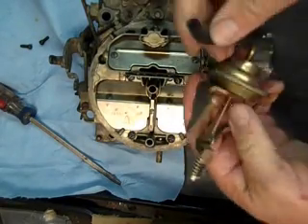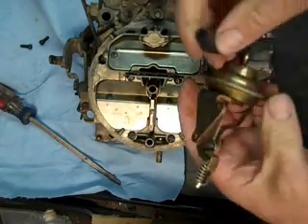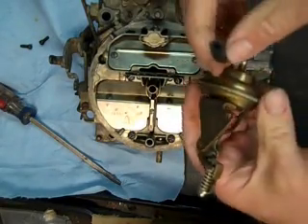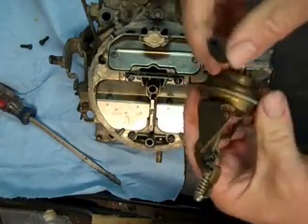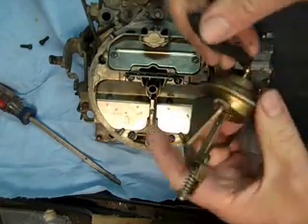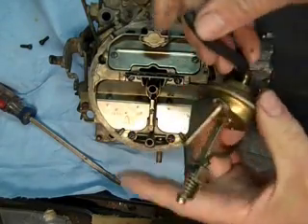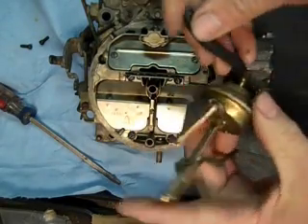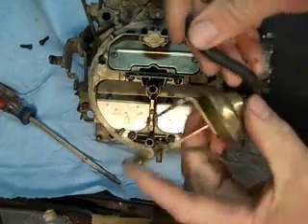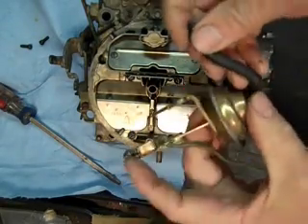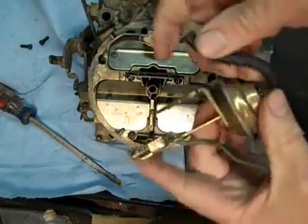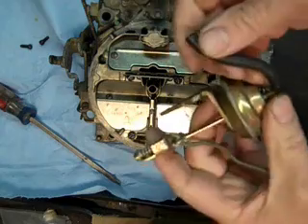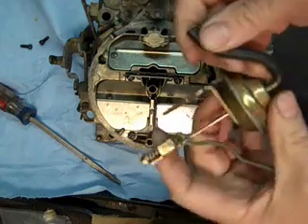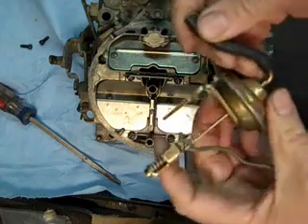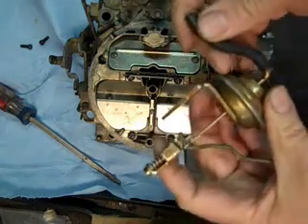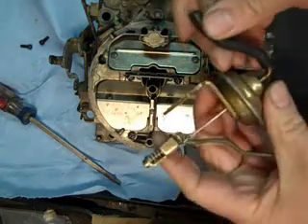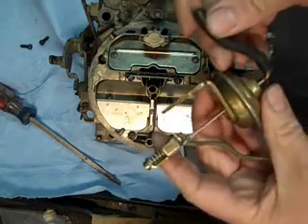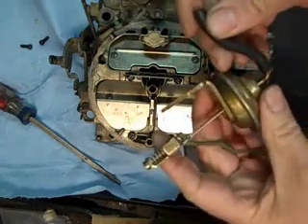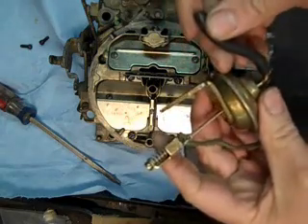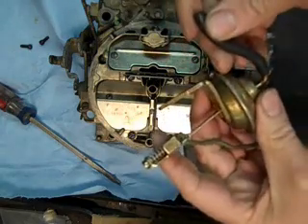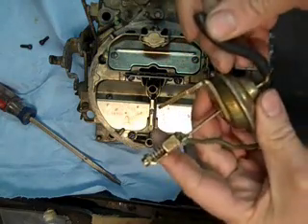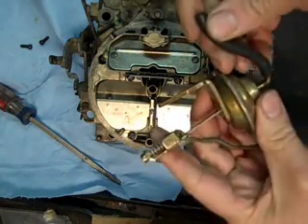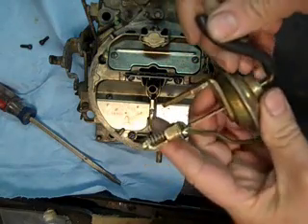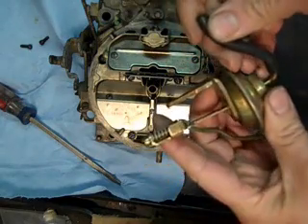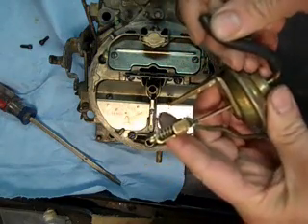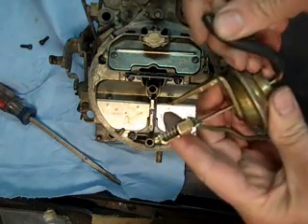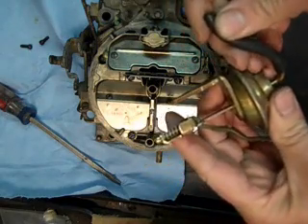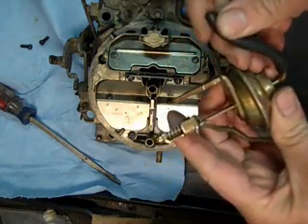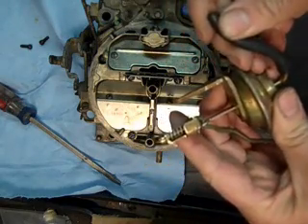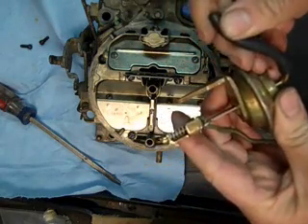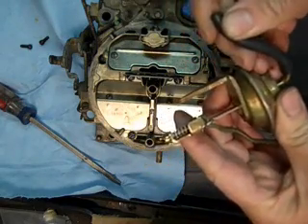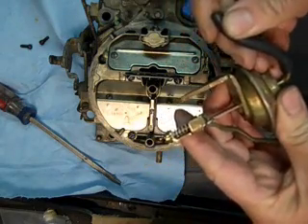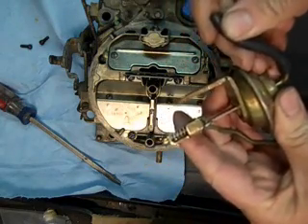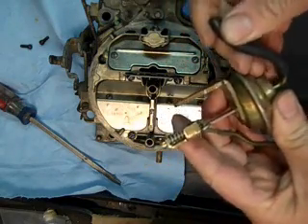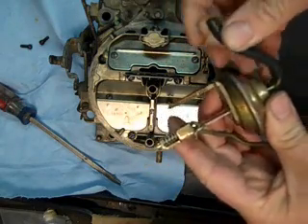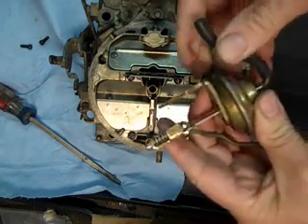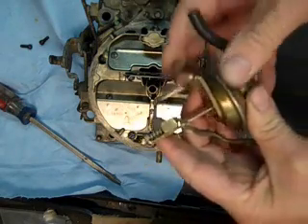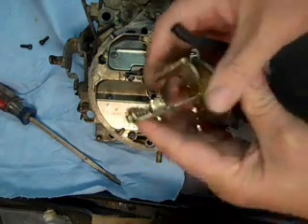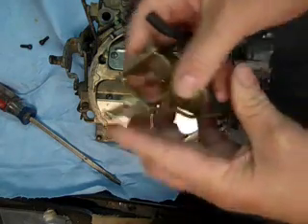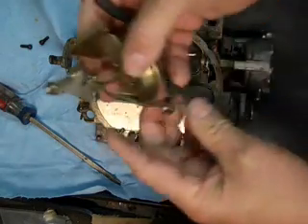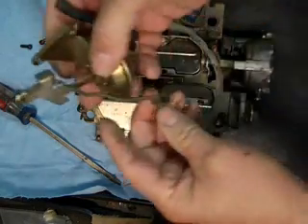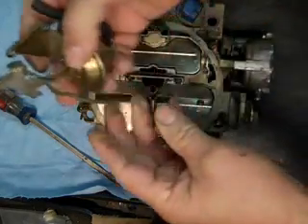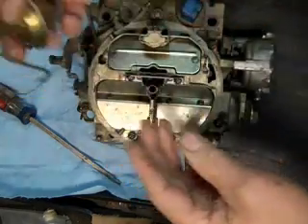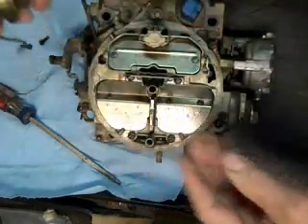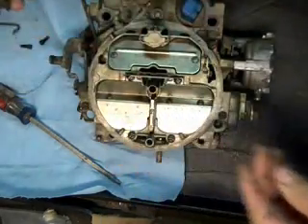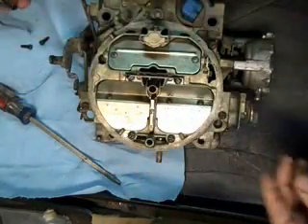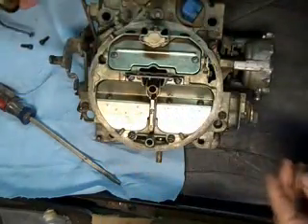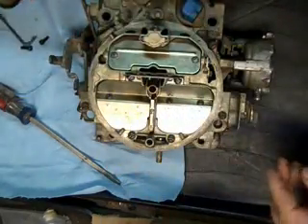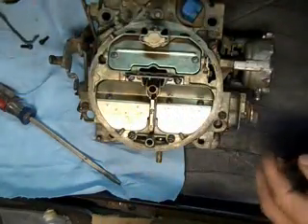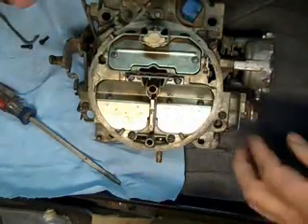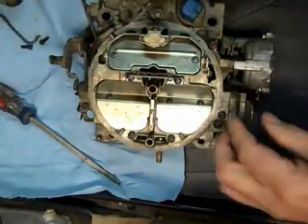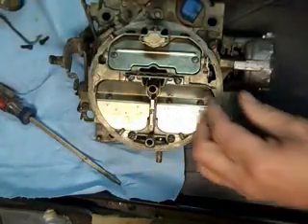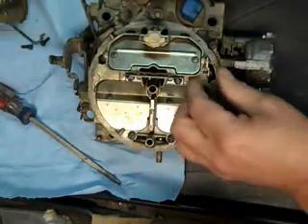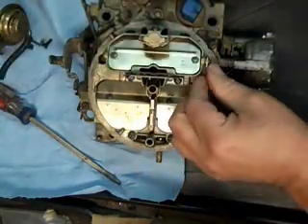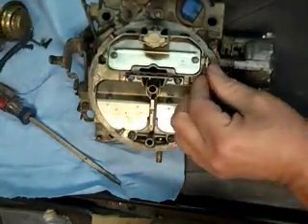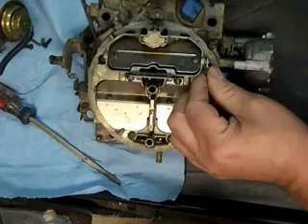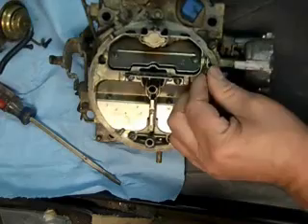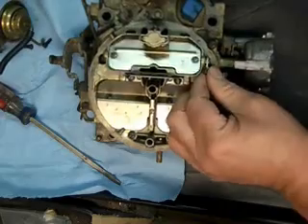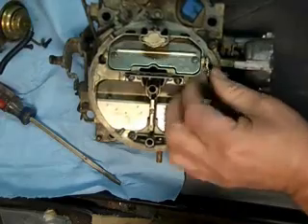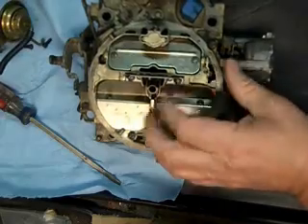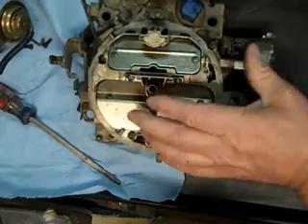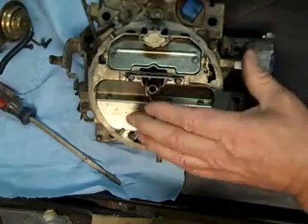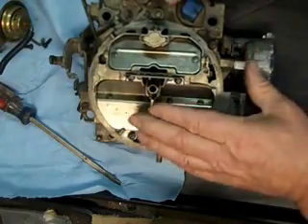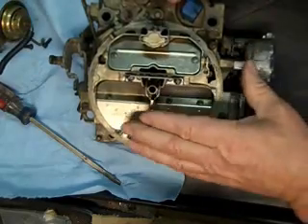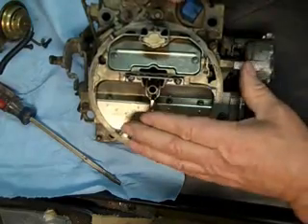Put a vacuum pump on this and see if it holds — it pulls it in. If it does, you're okay there. There we go.